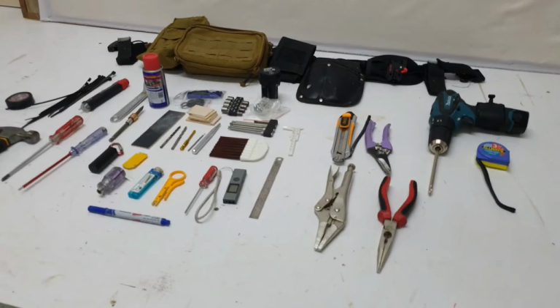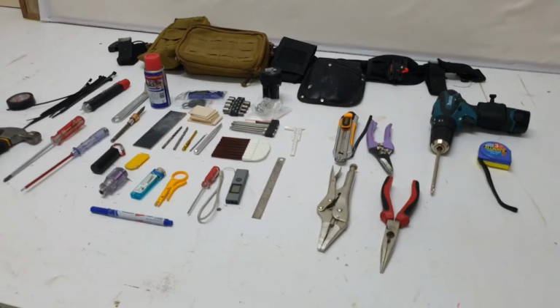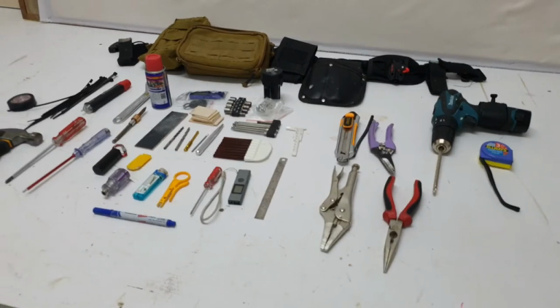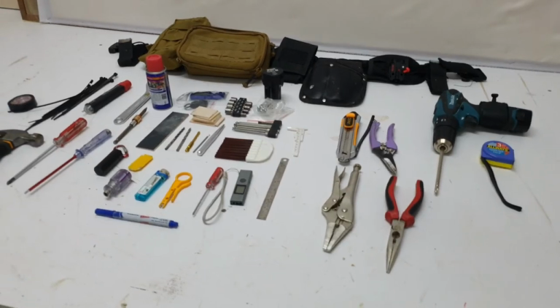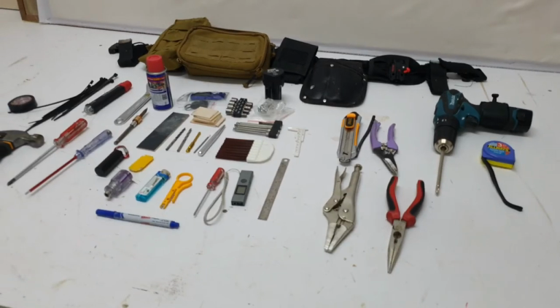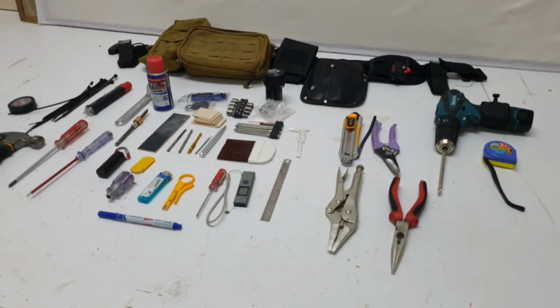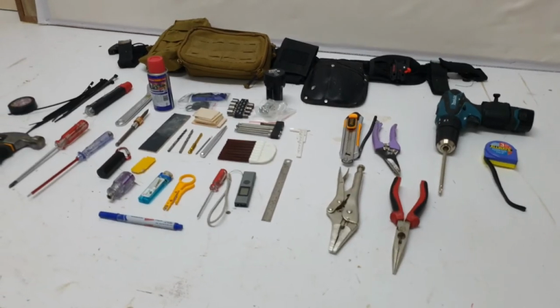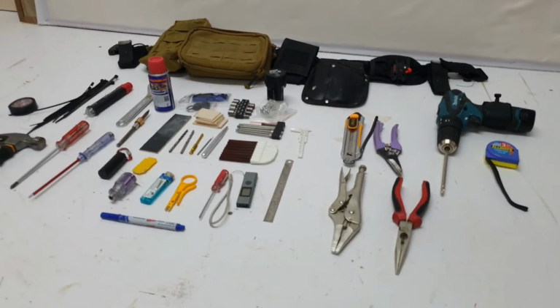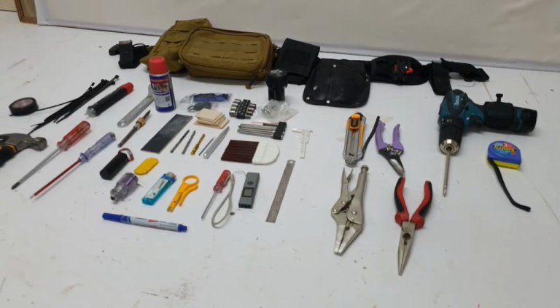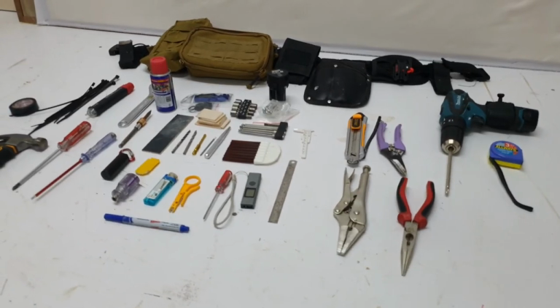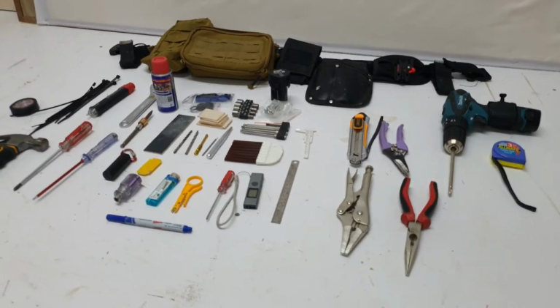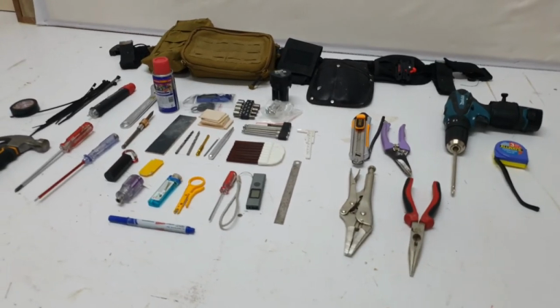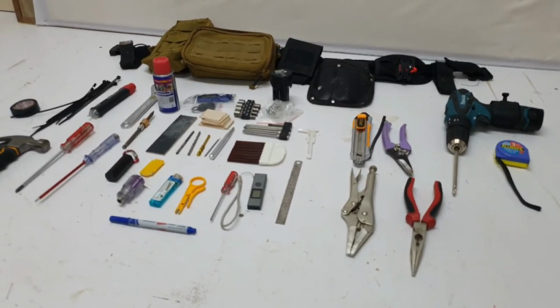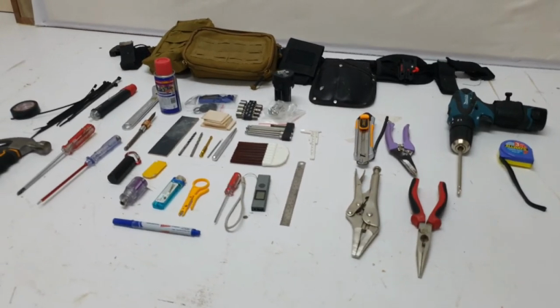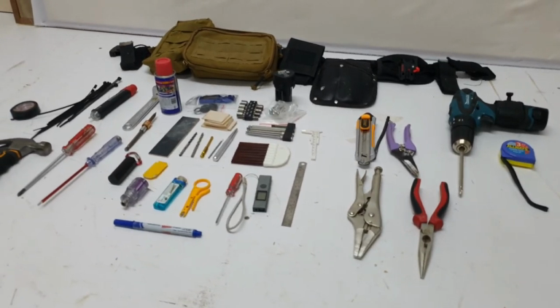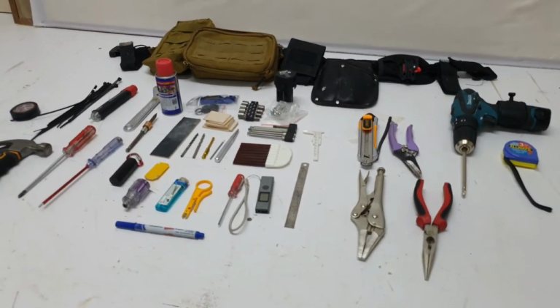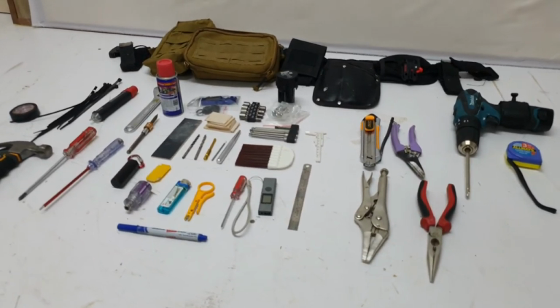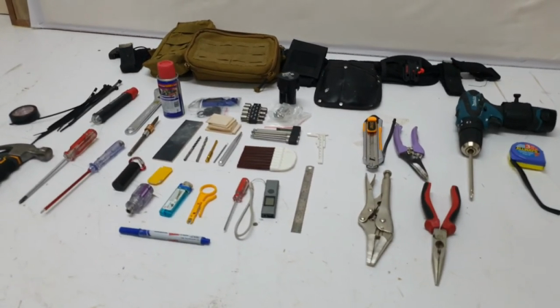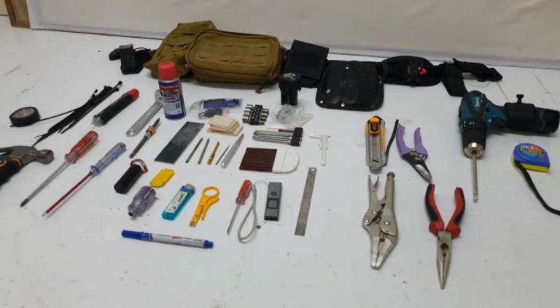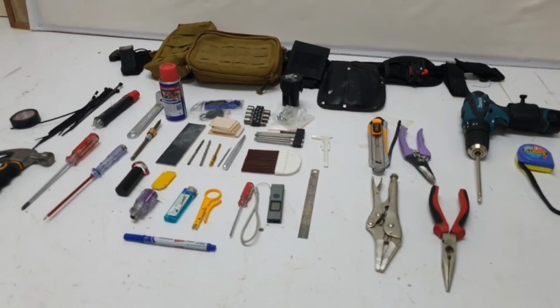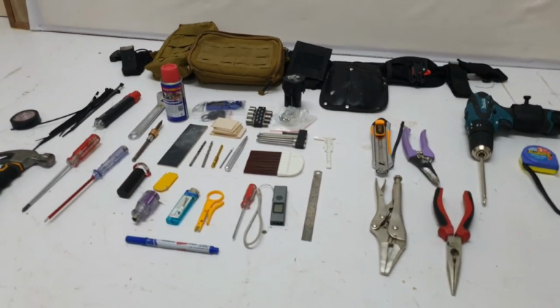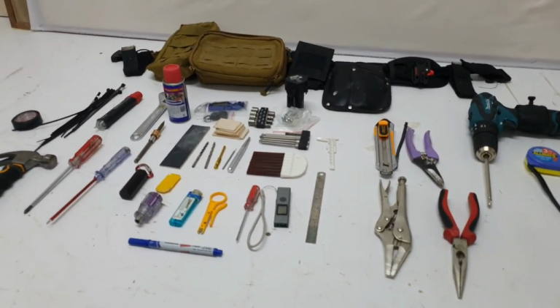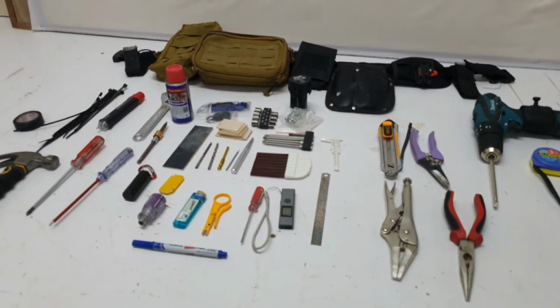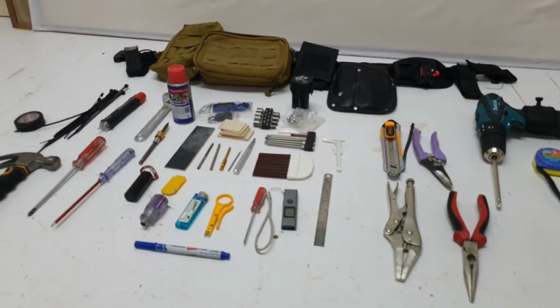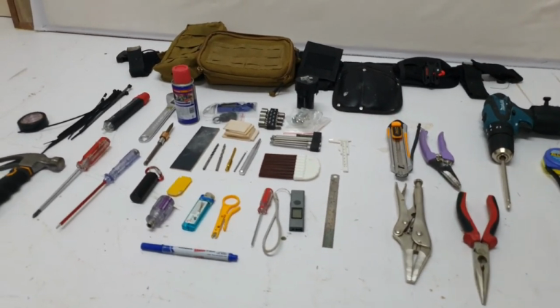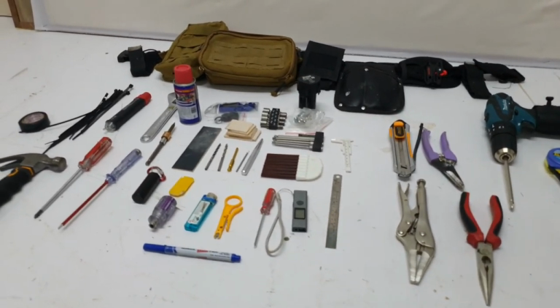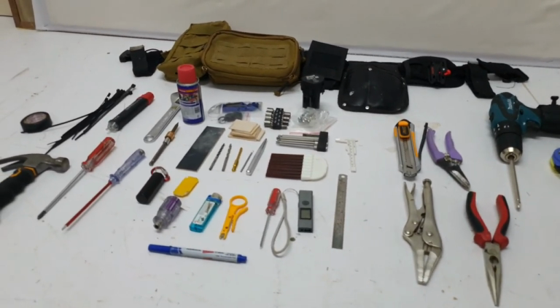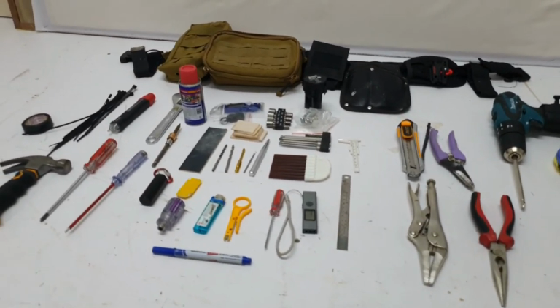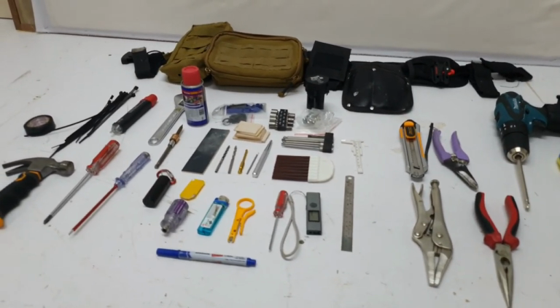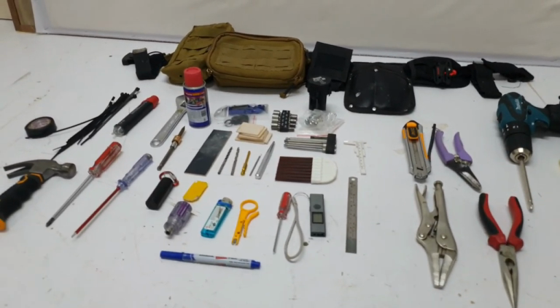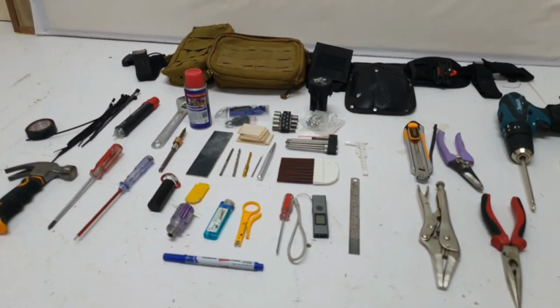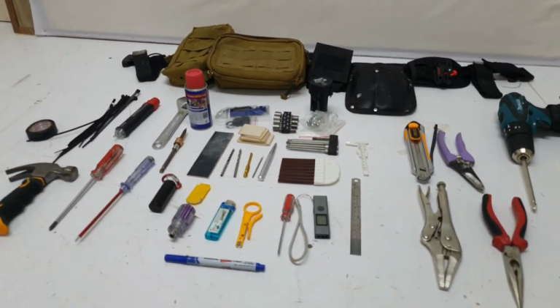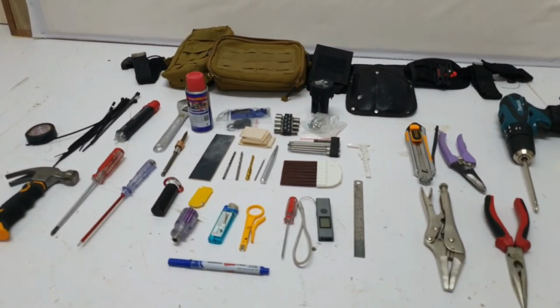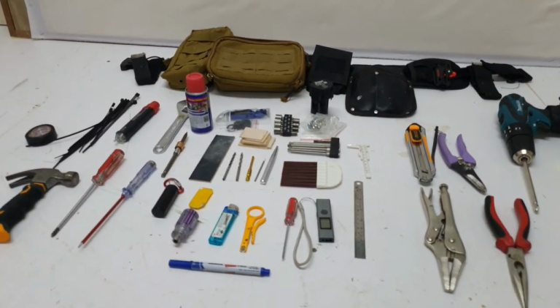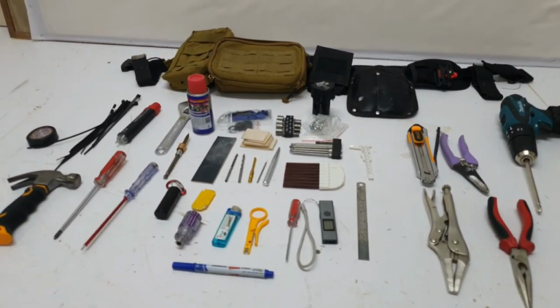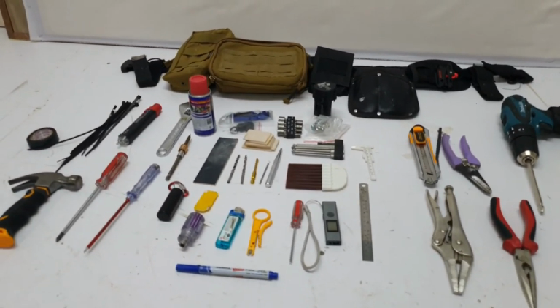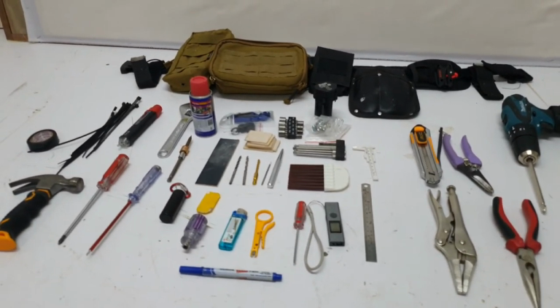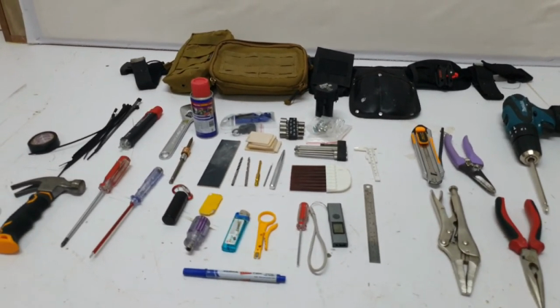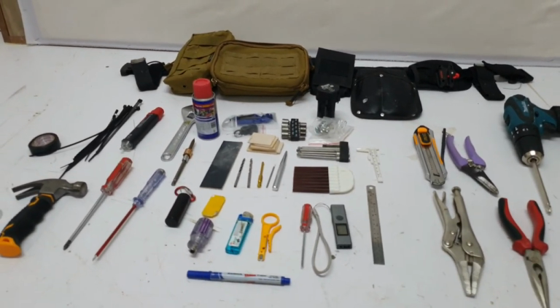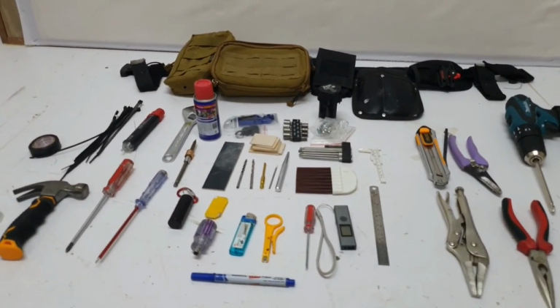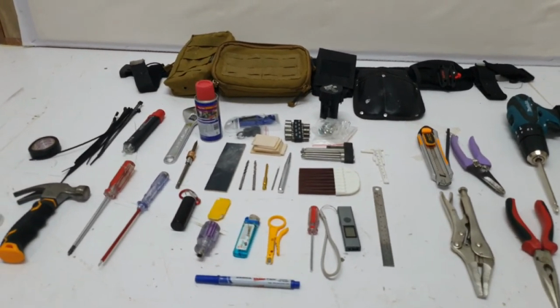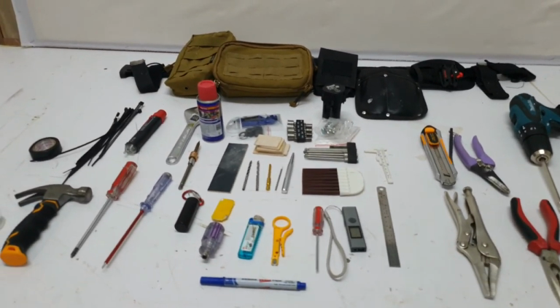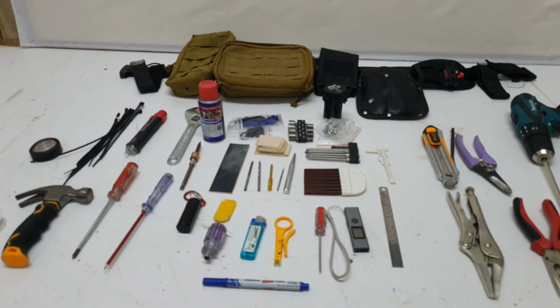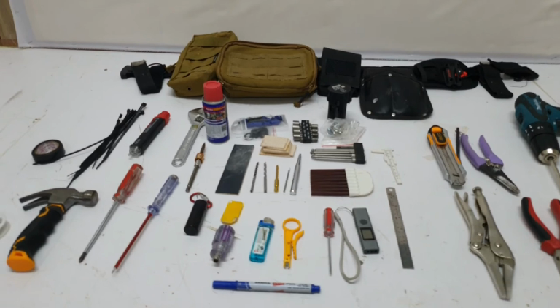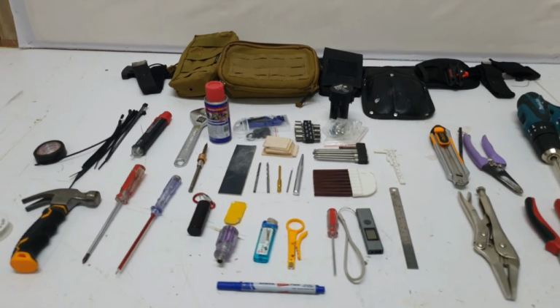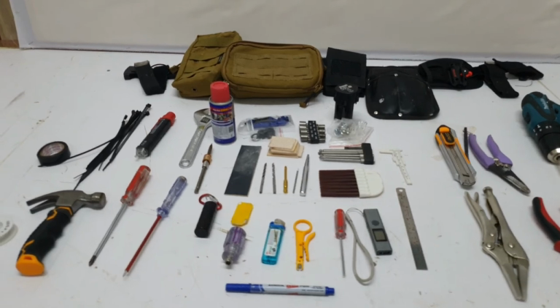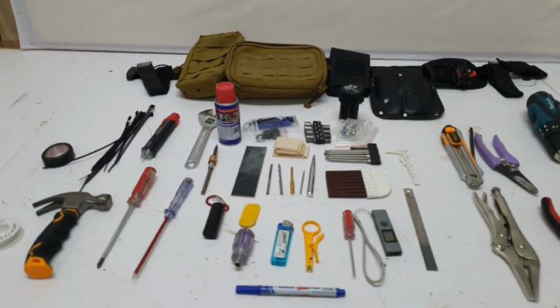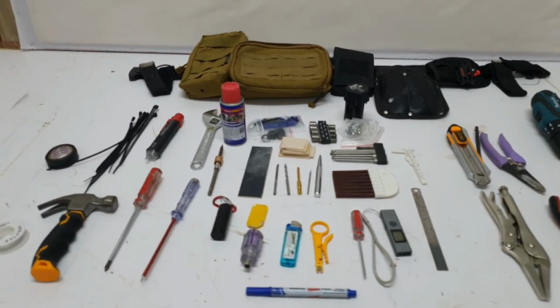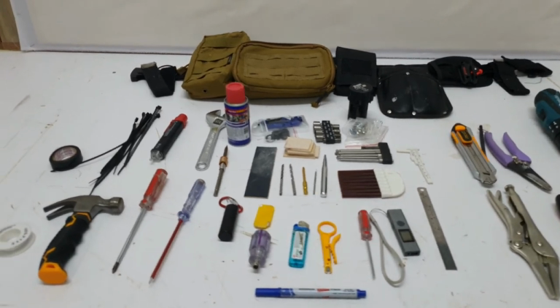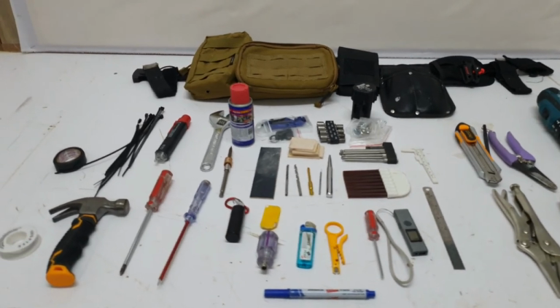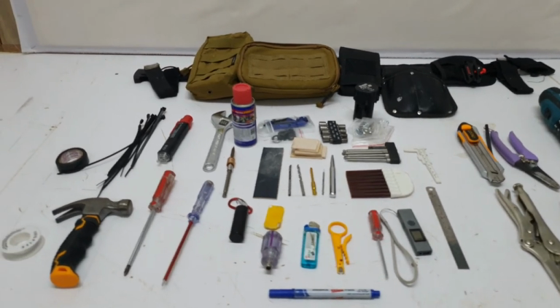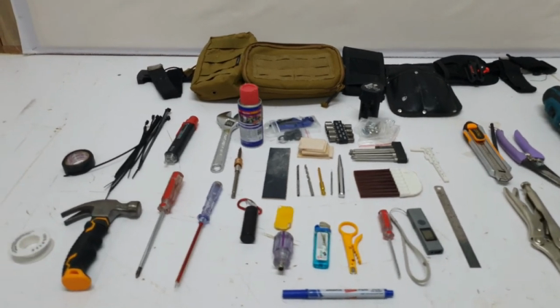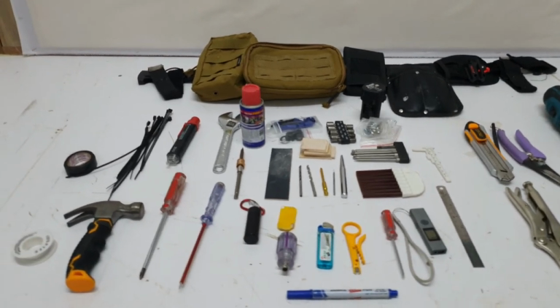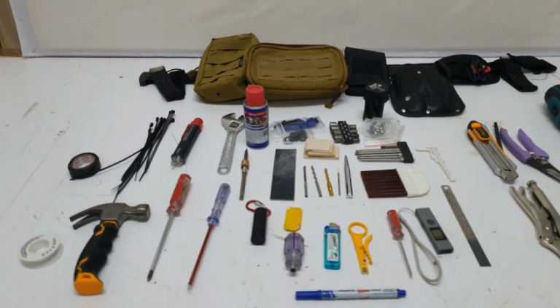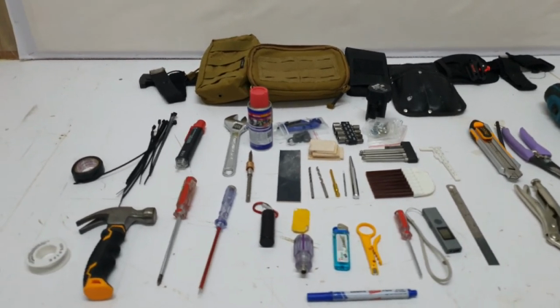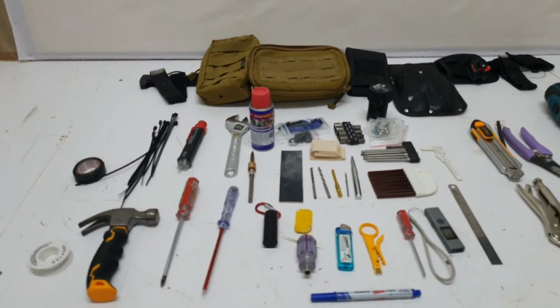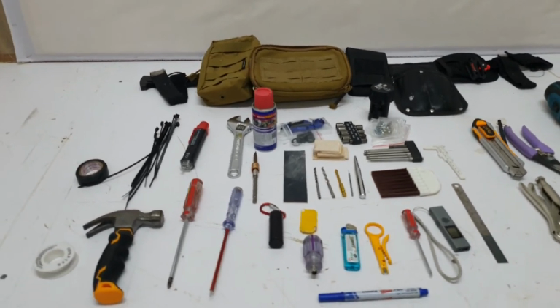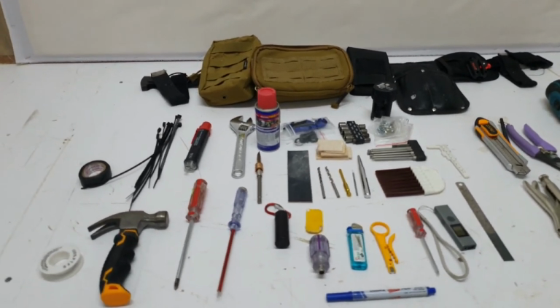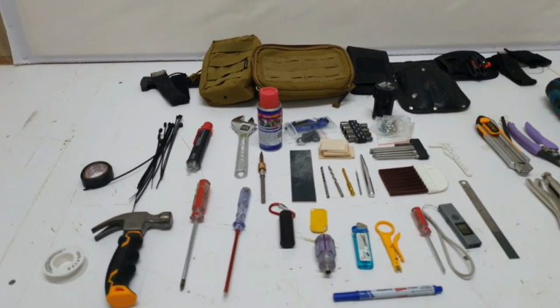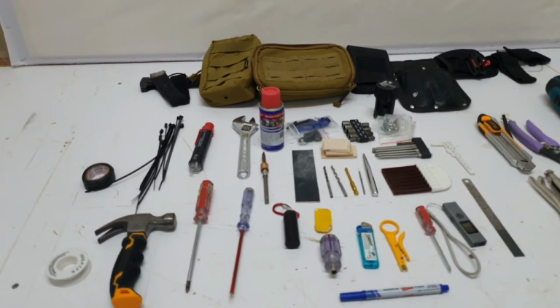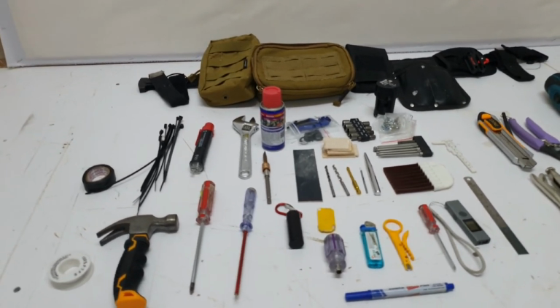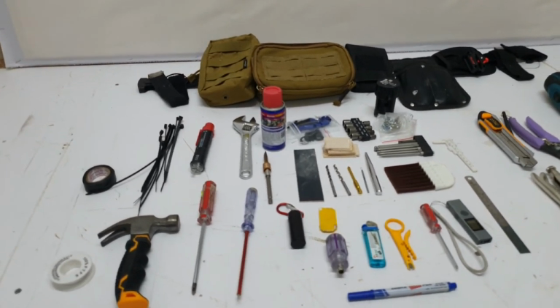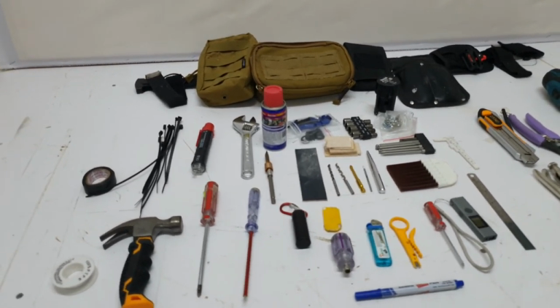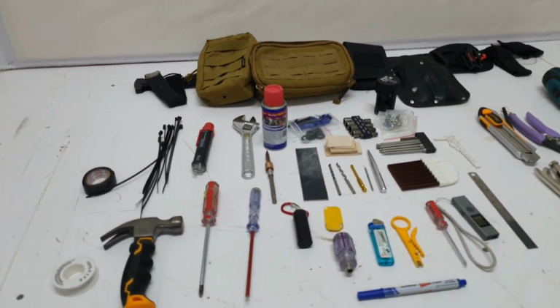So in a nutshell, these are the things I have on my tool belt and they all fit. If you don't believe me, let me prove it to you.